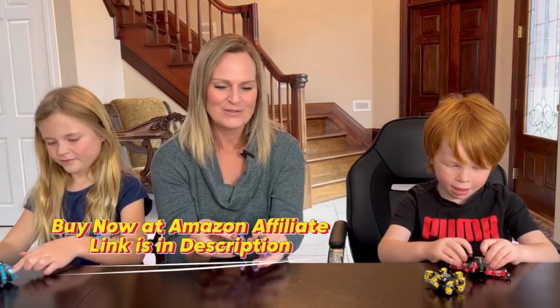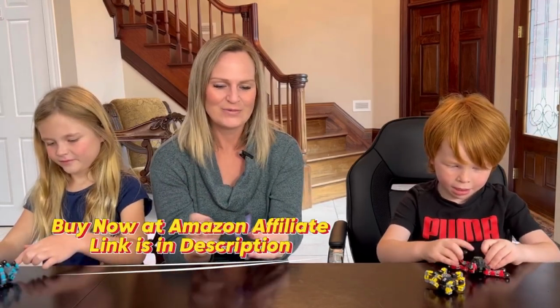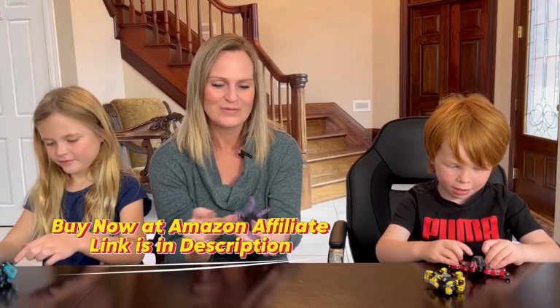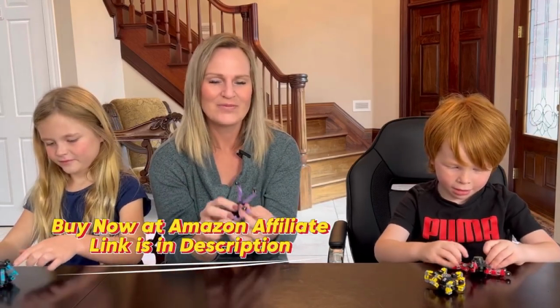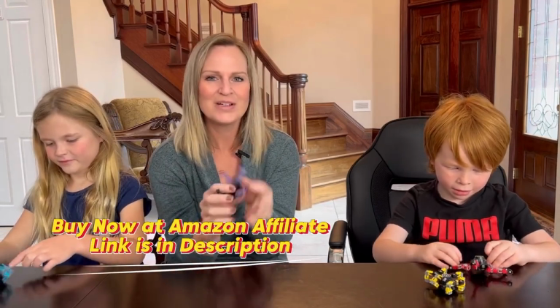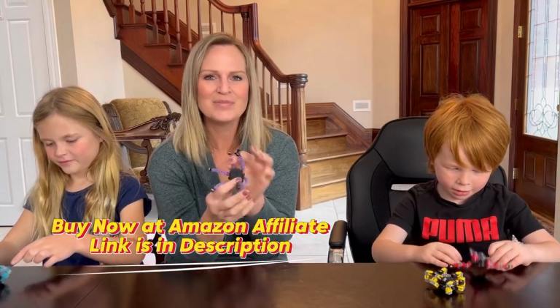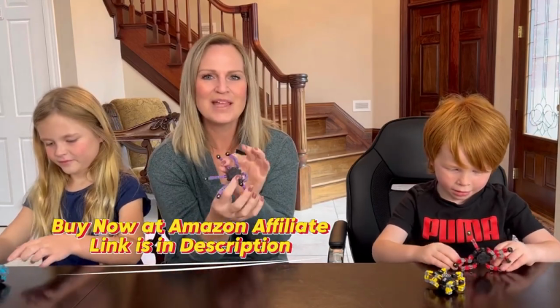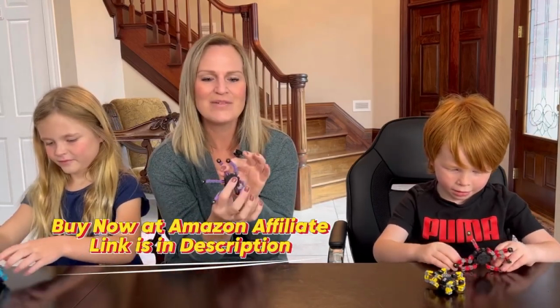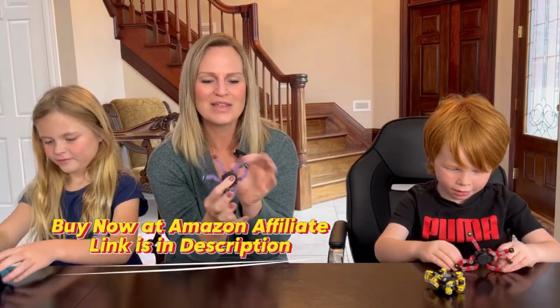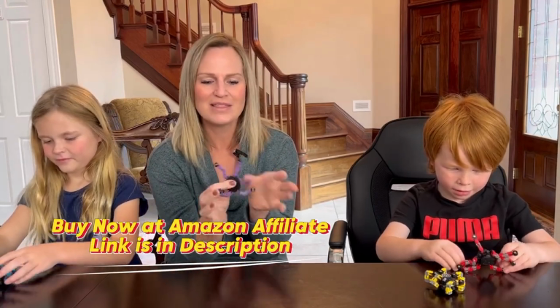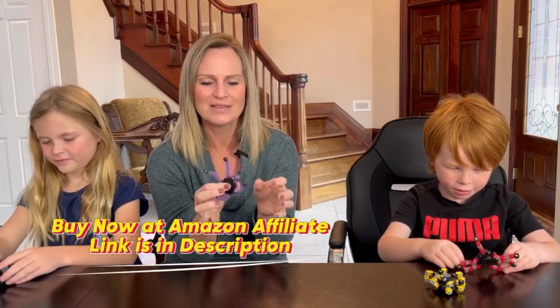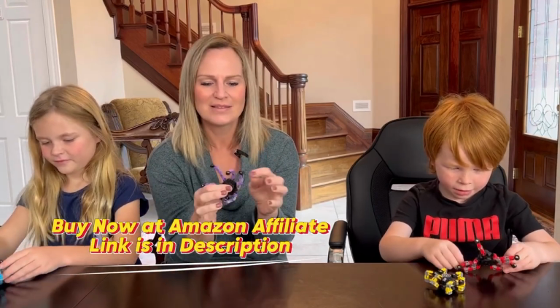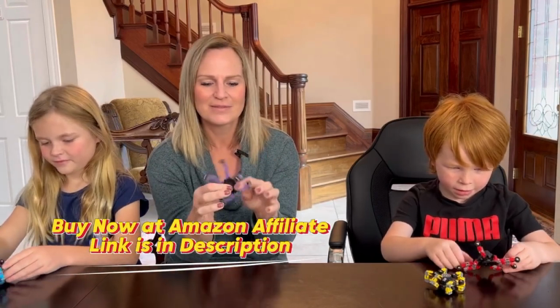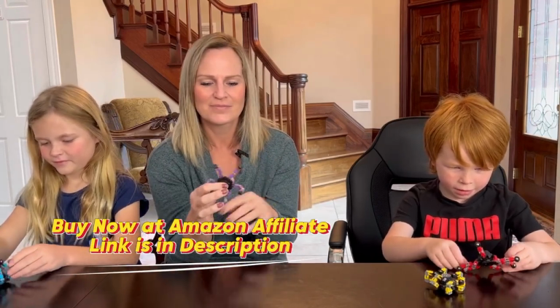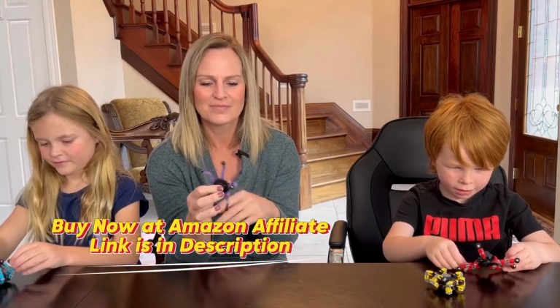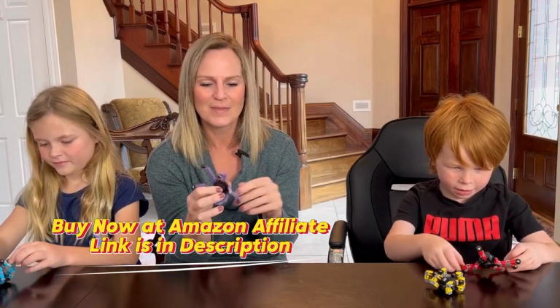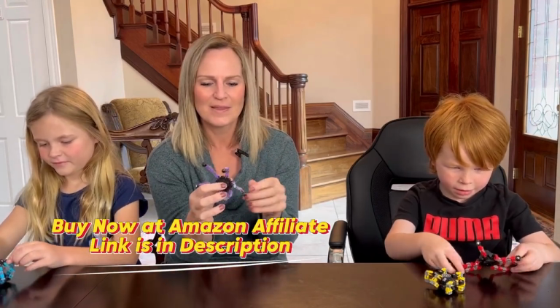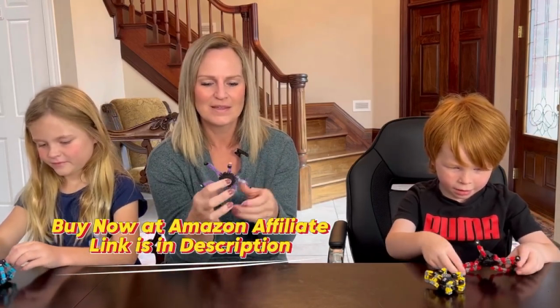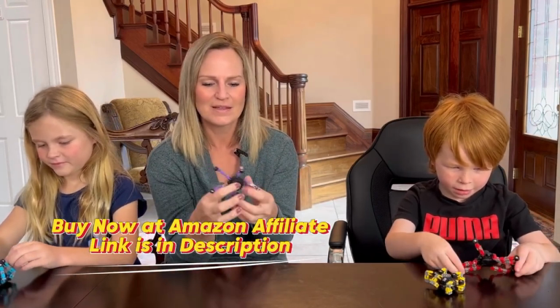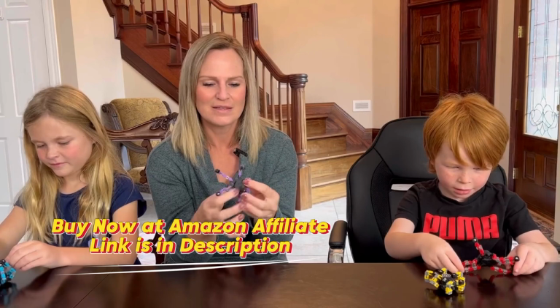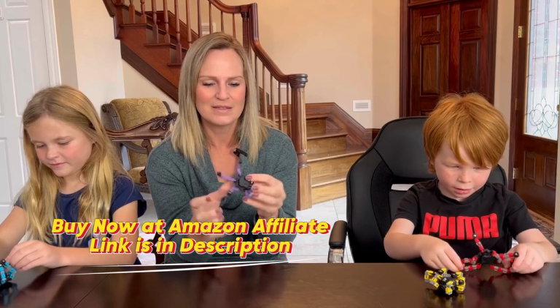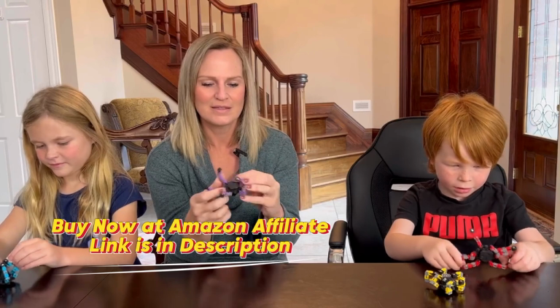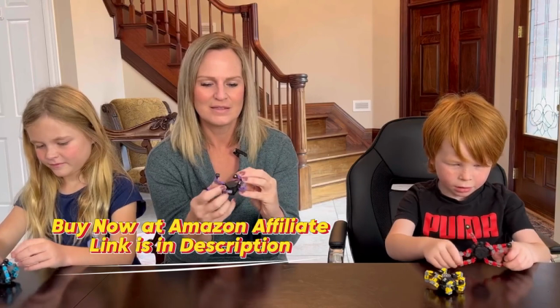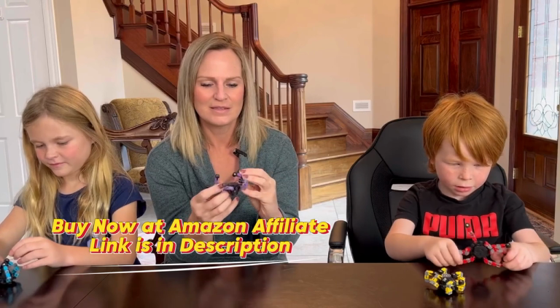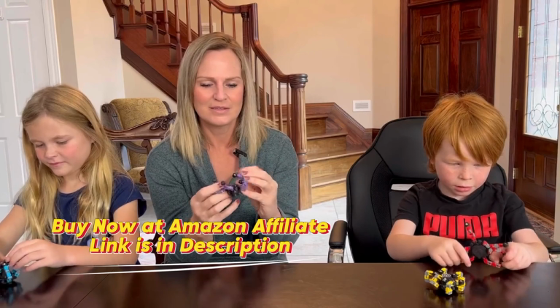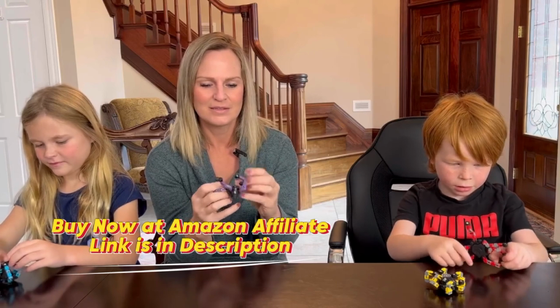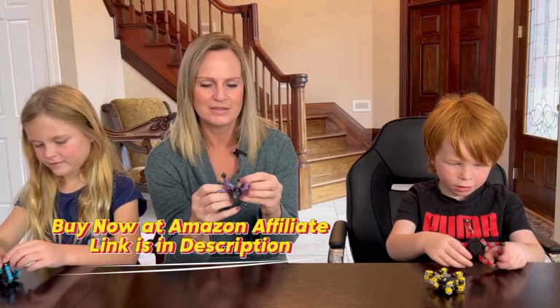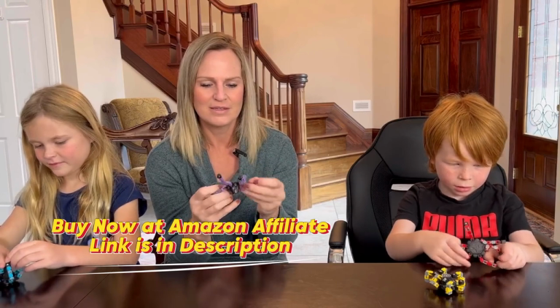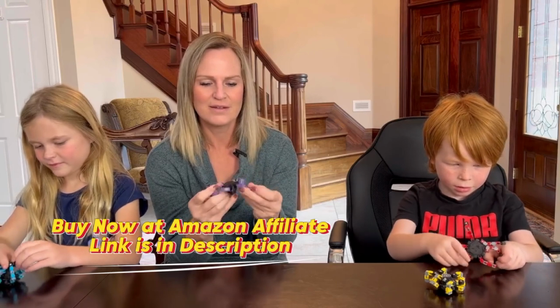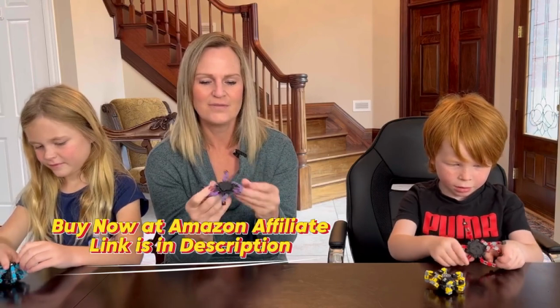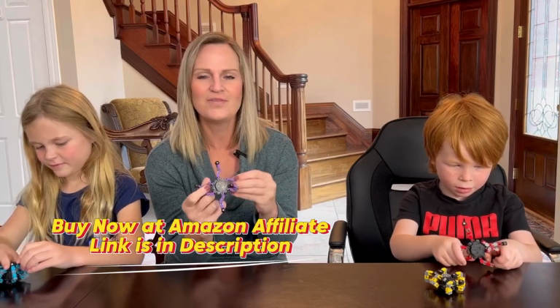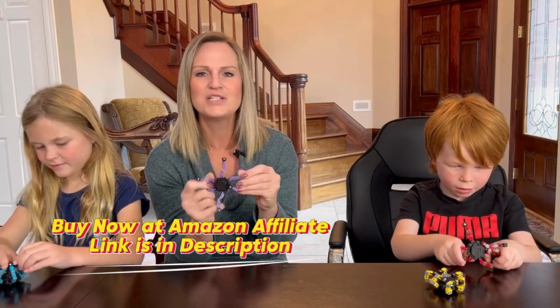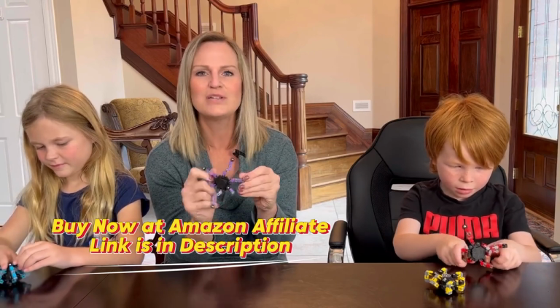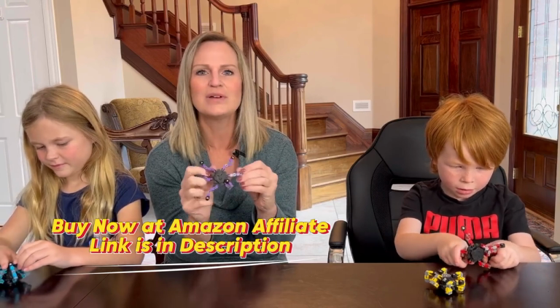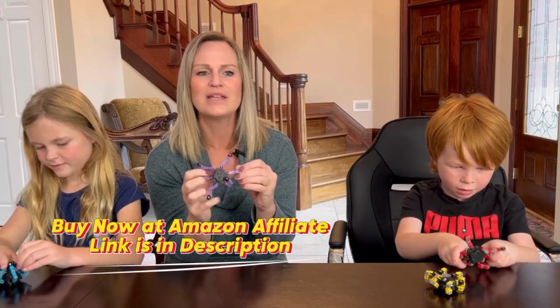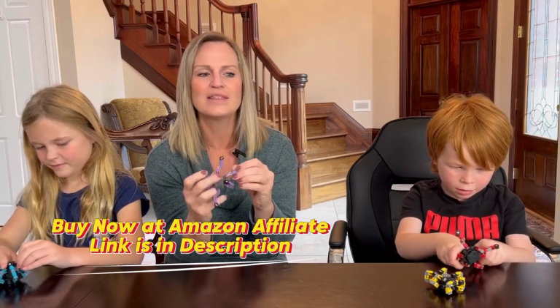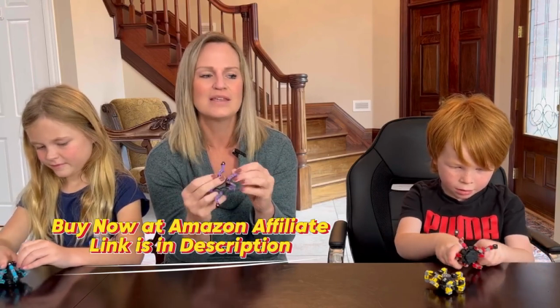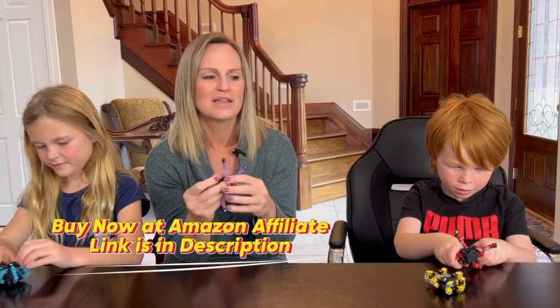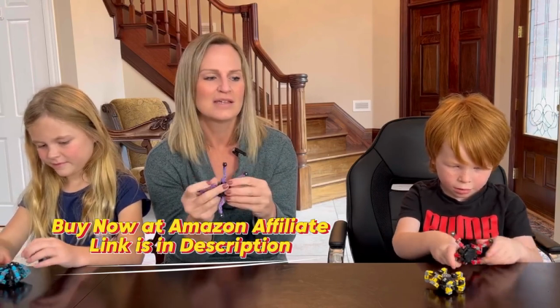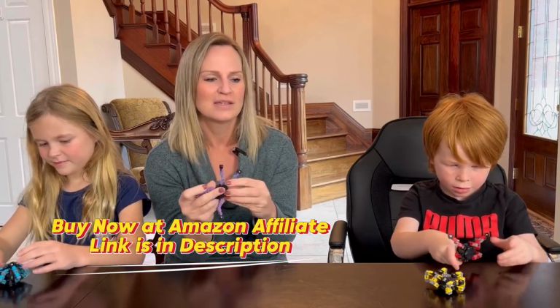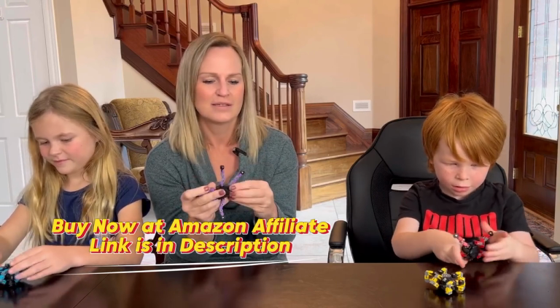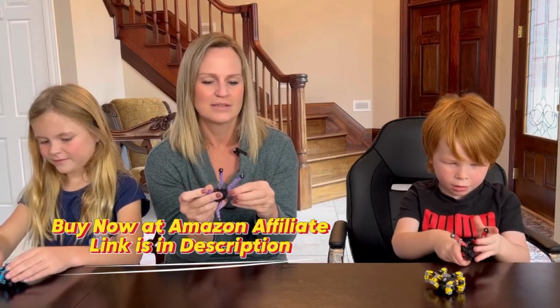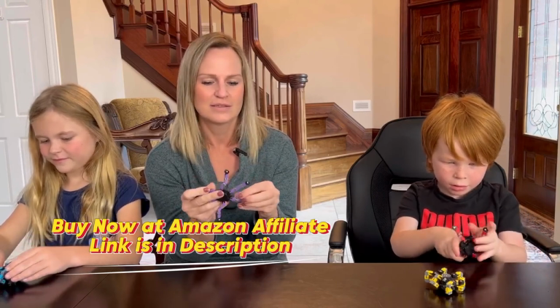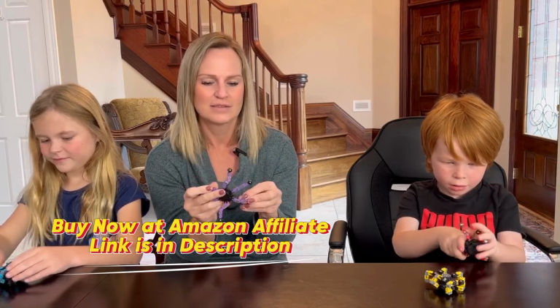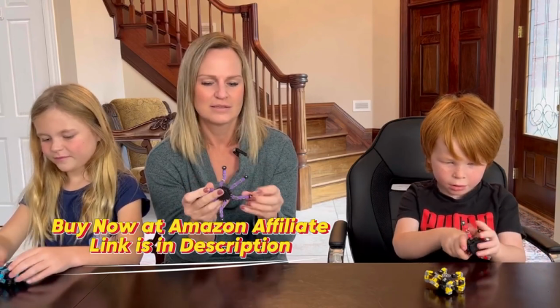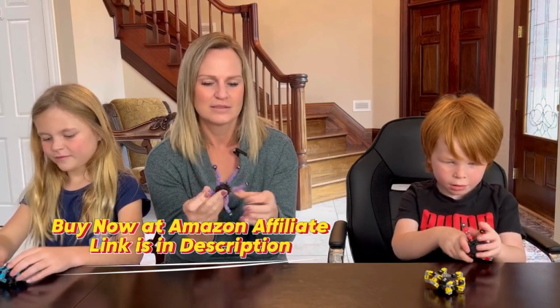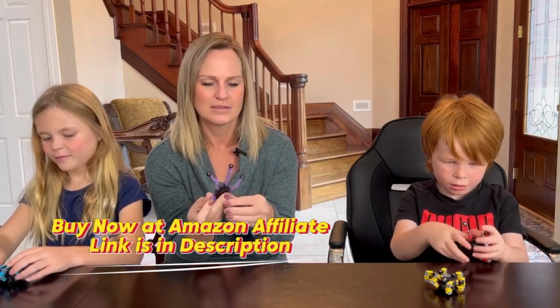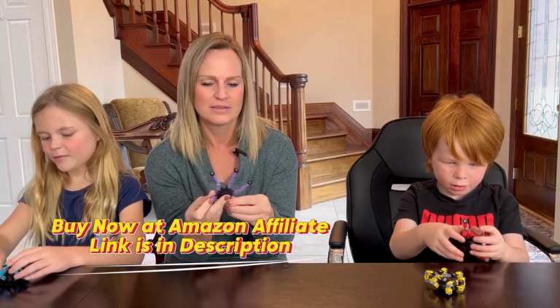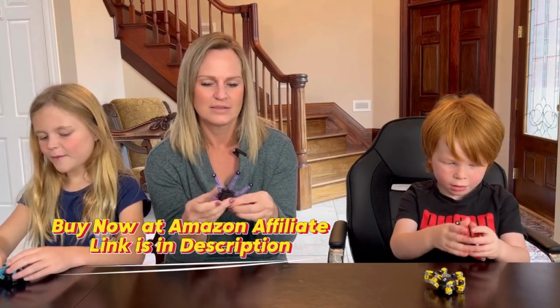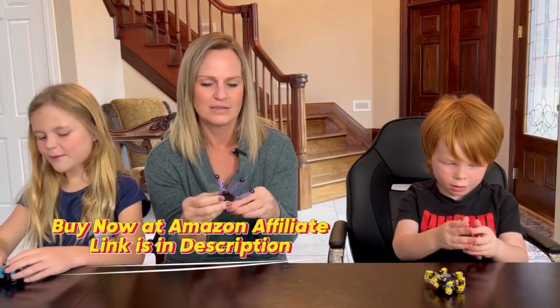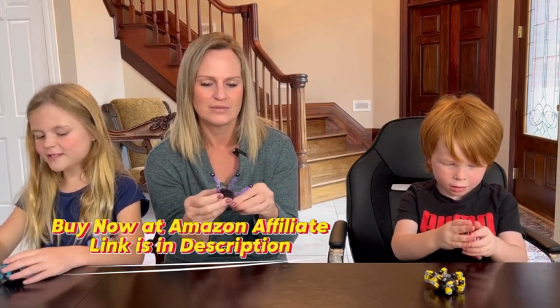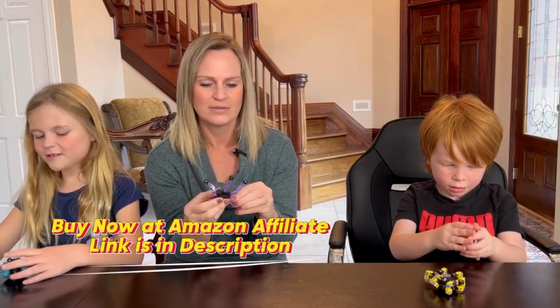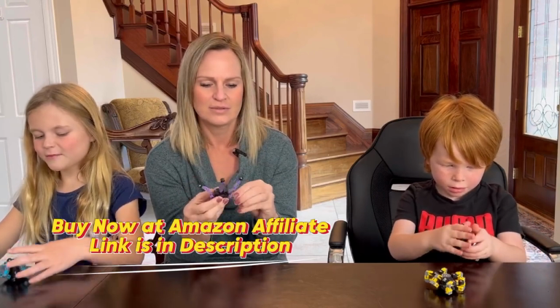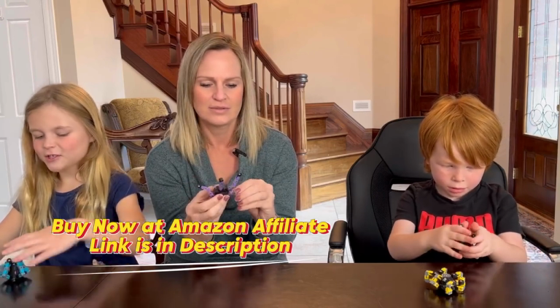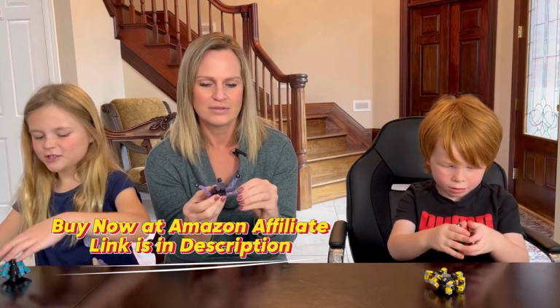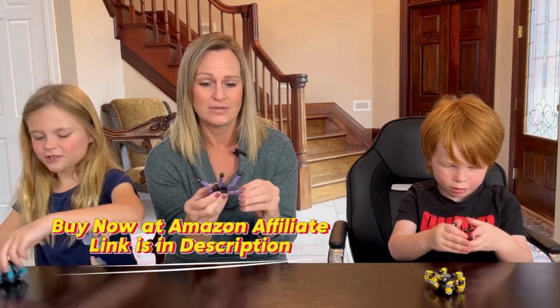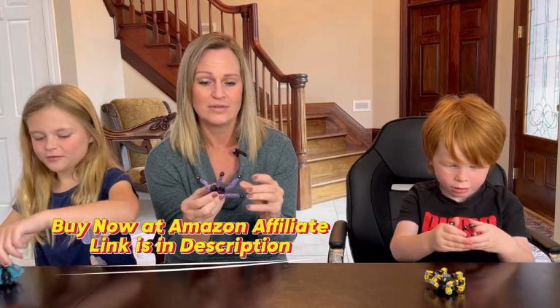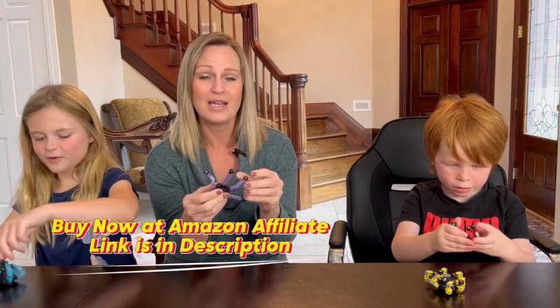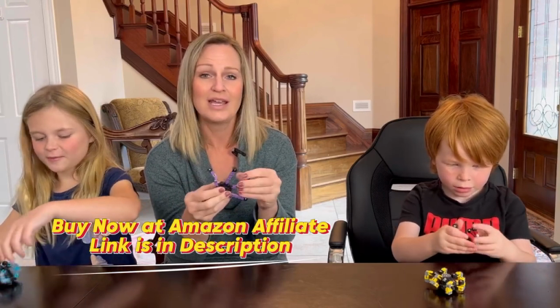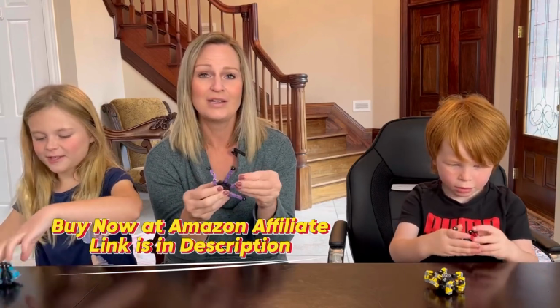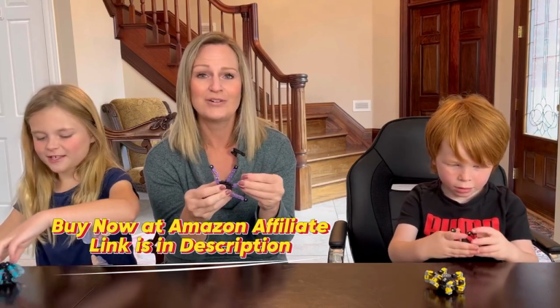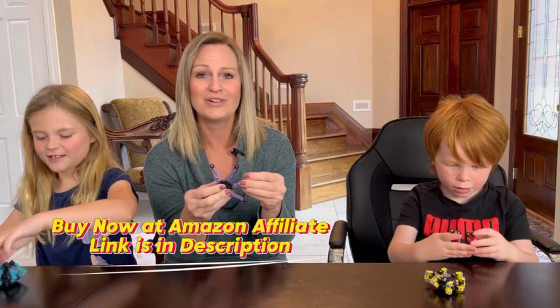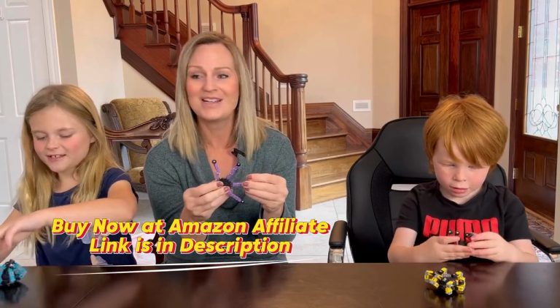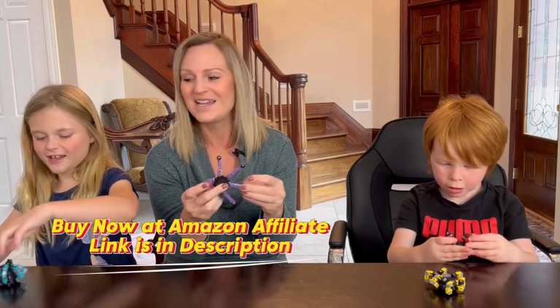Fun to play with, fidget with. Mom makes them much different. And create.